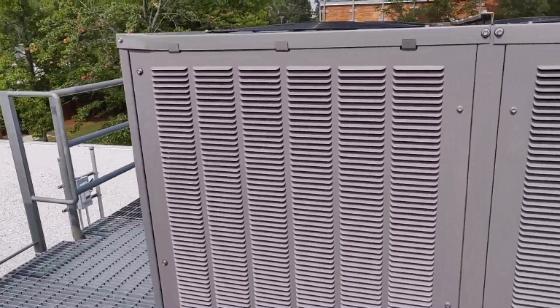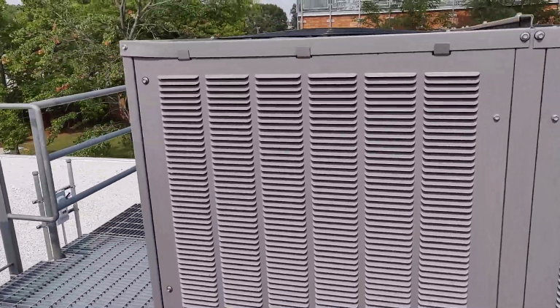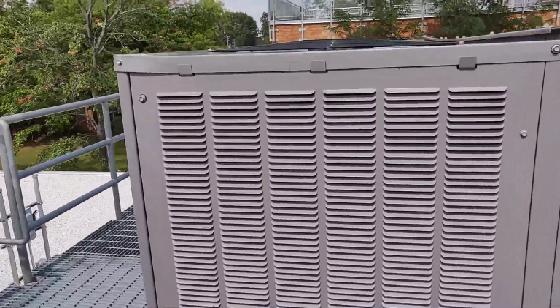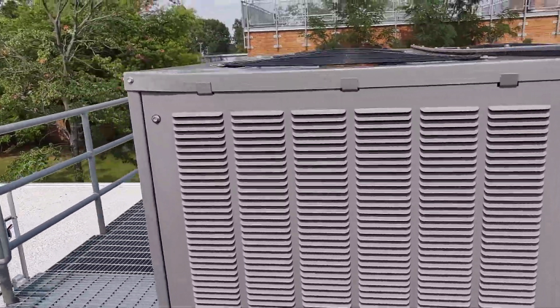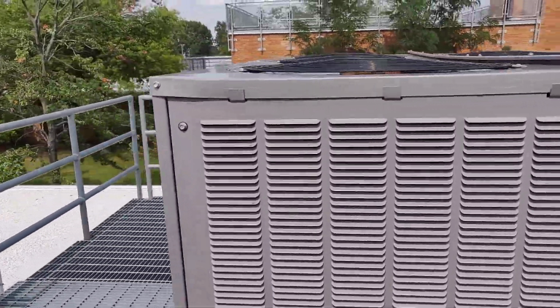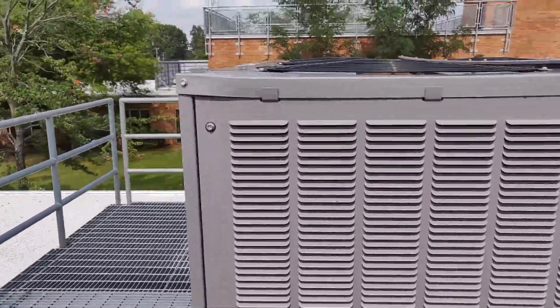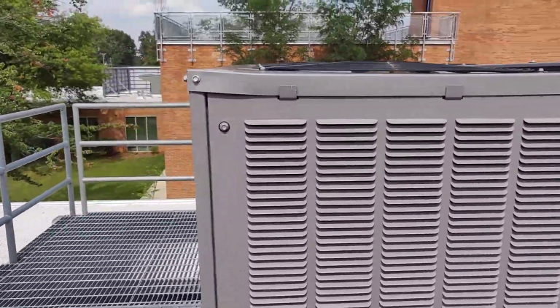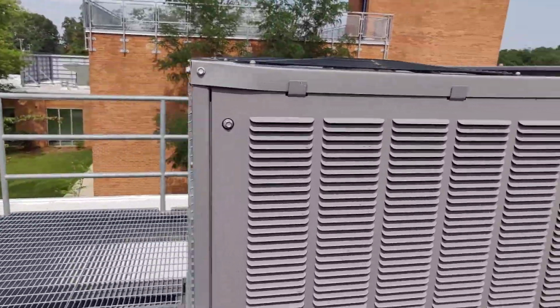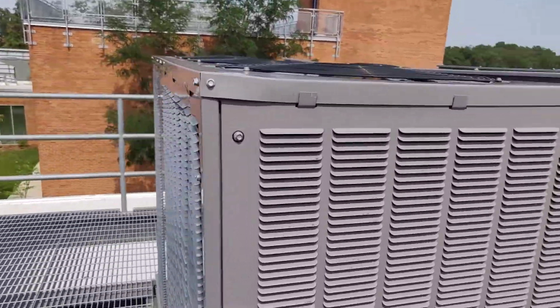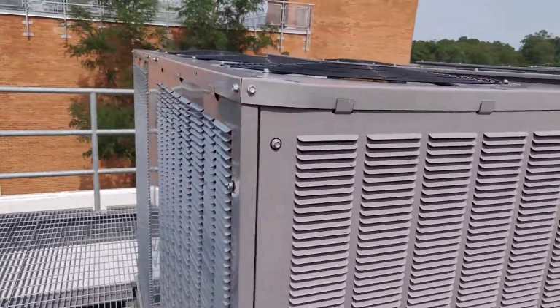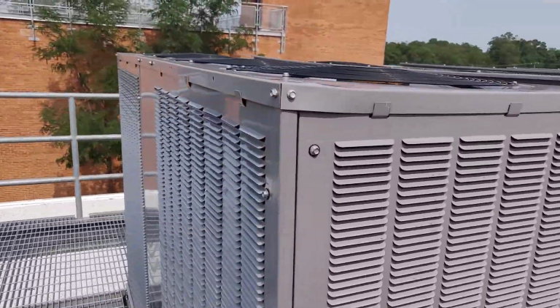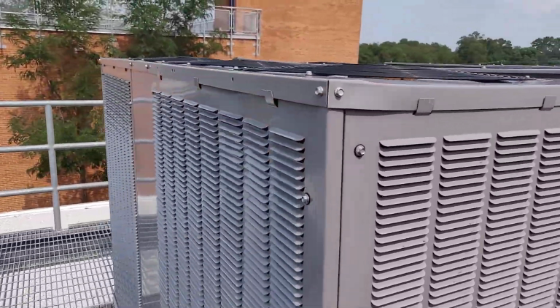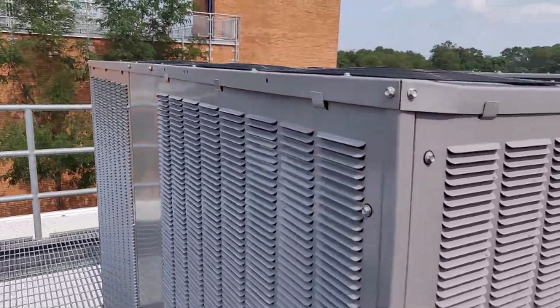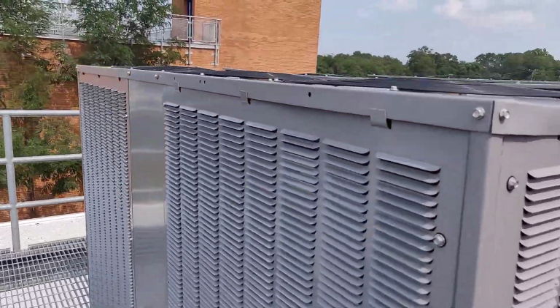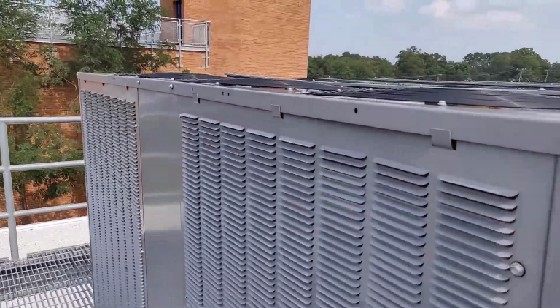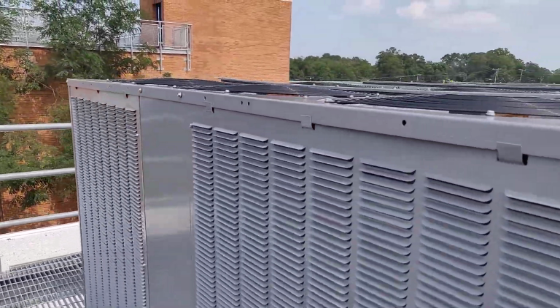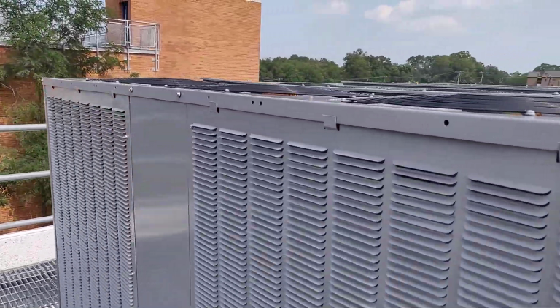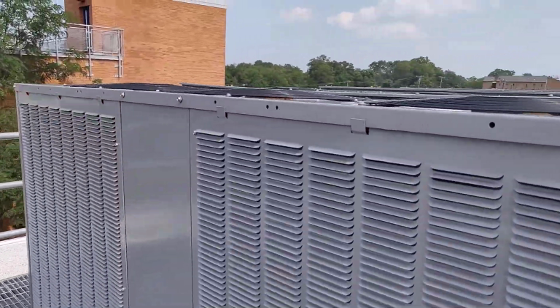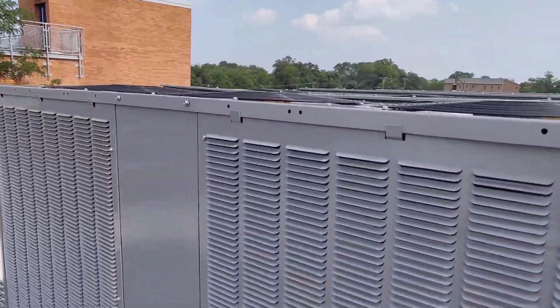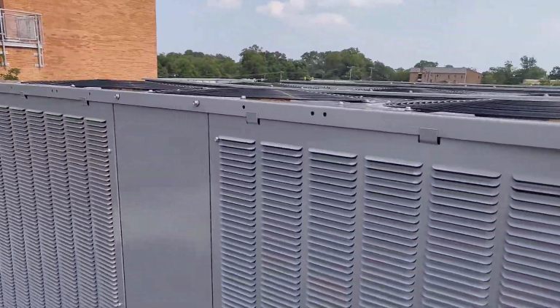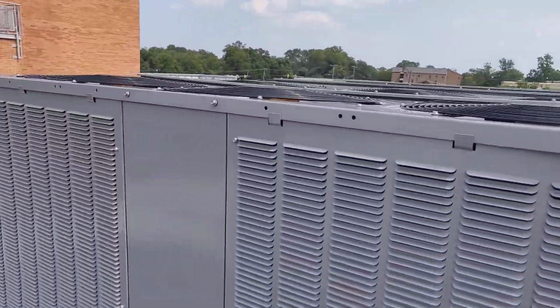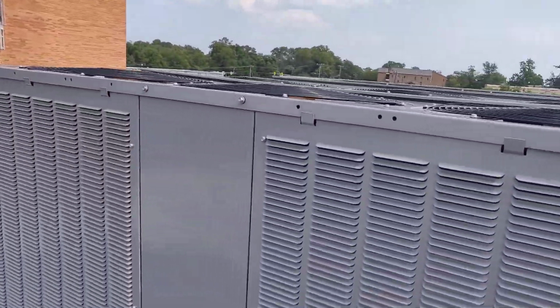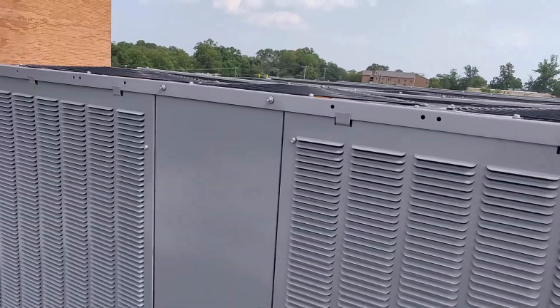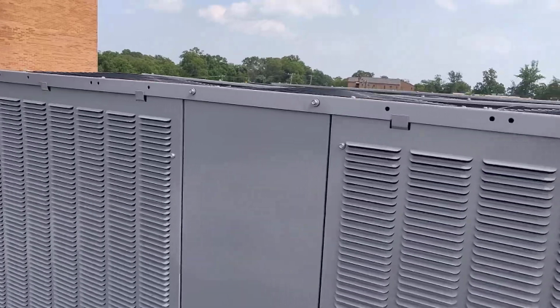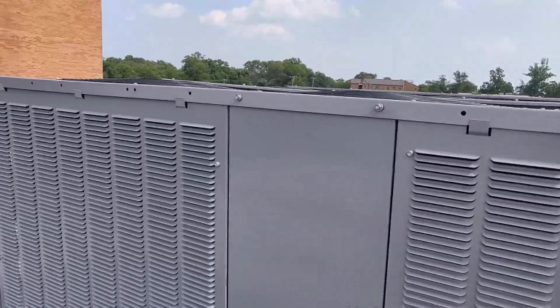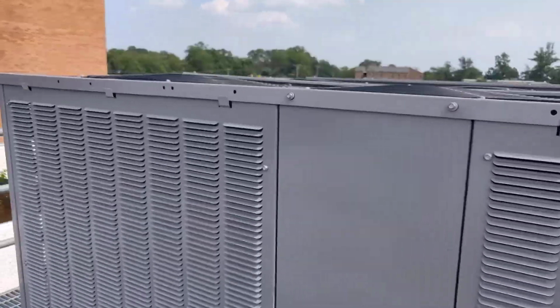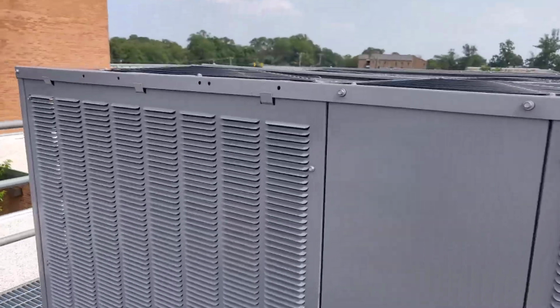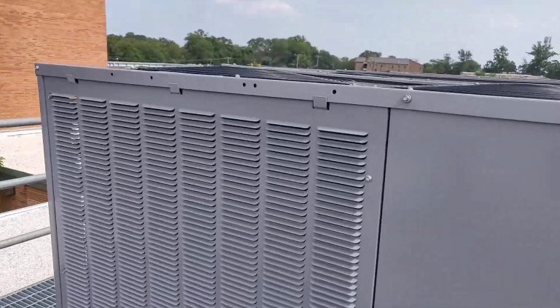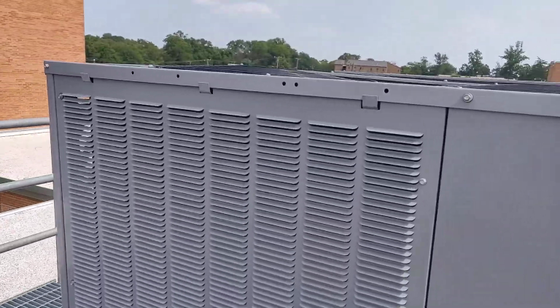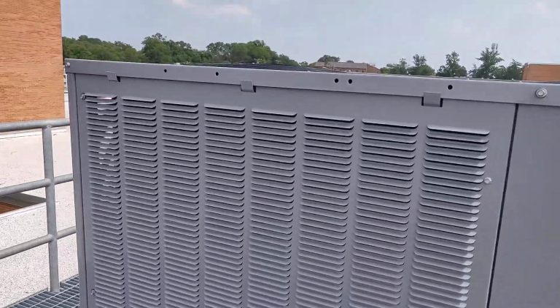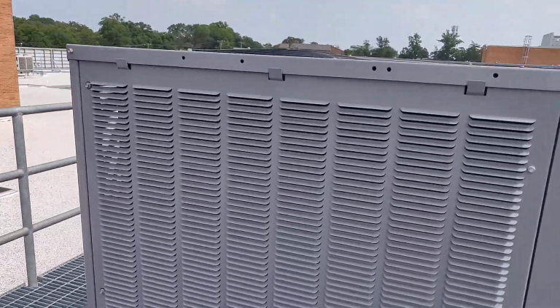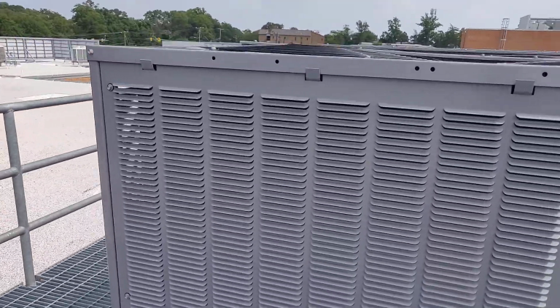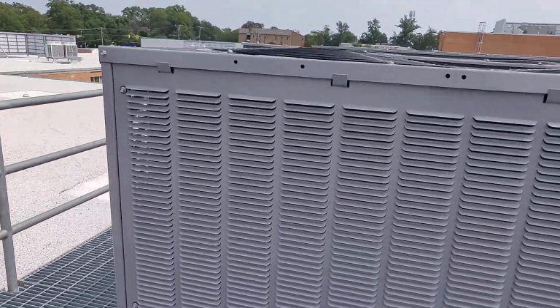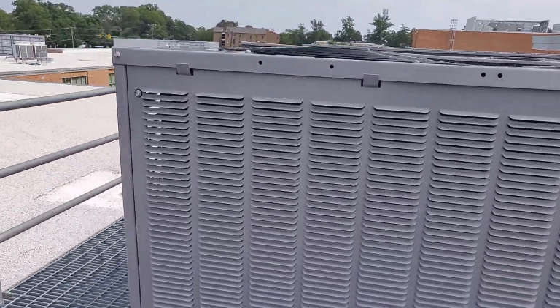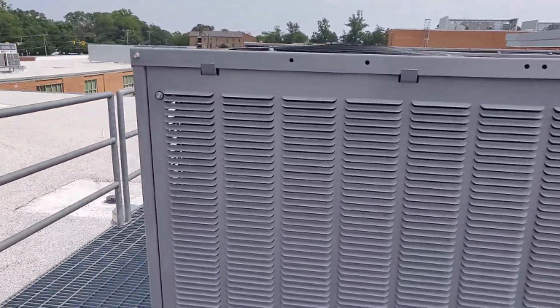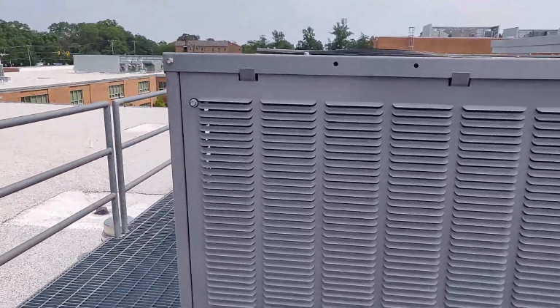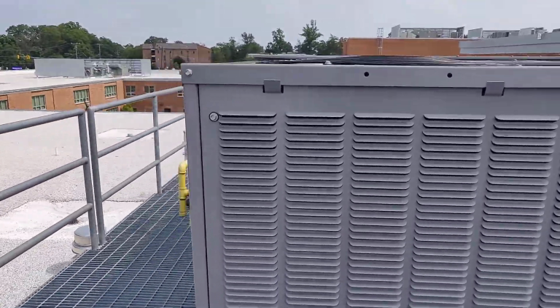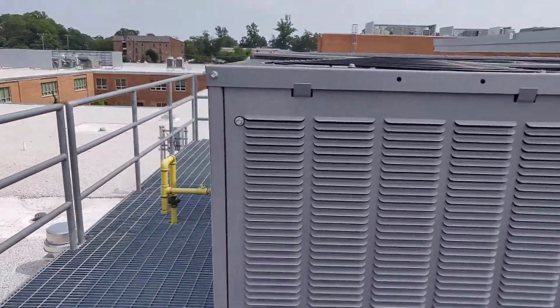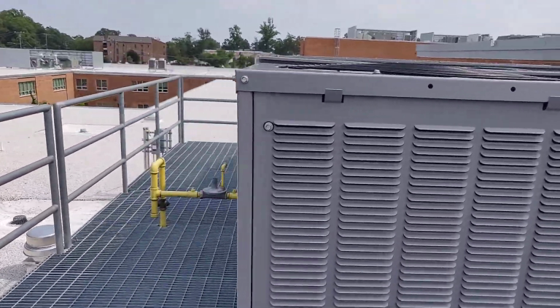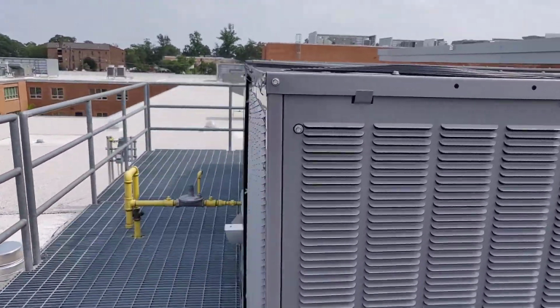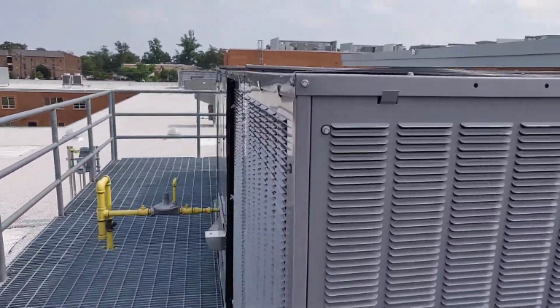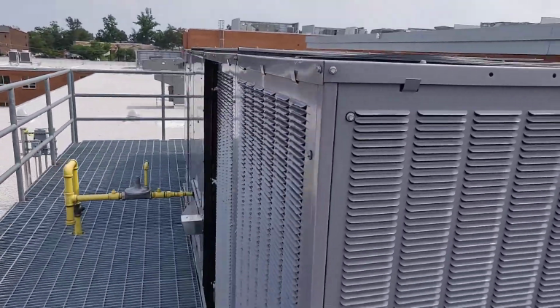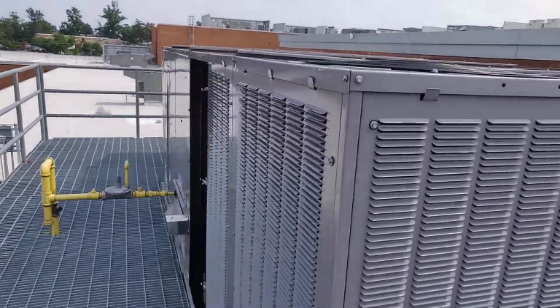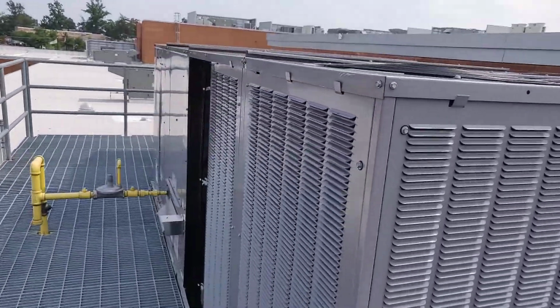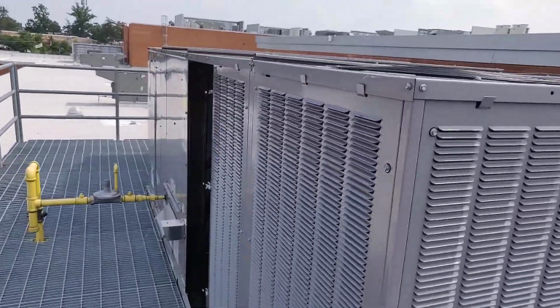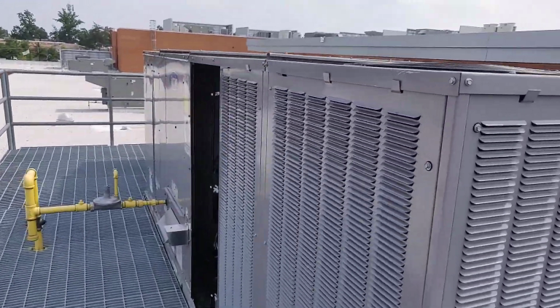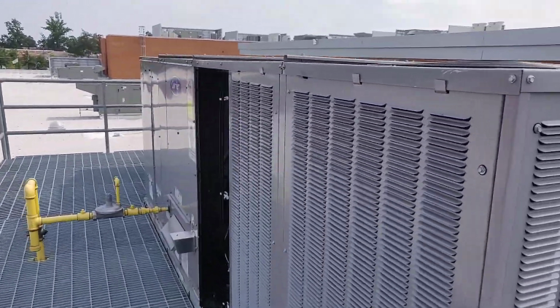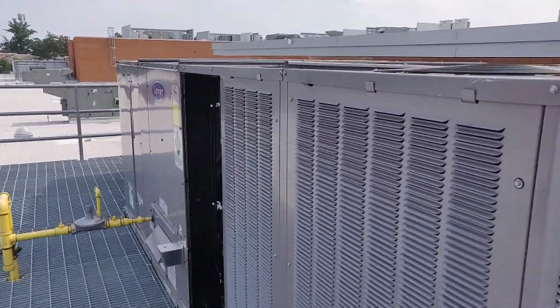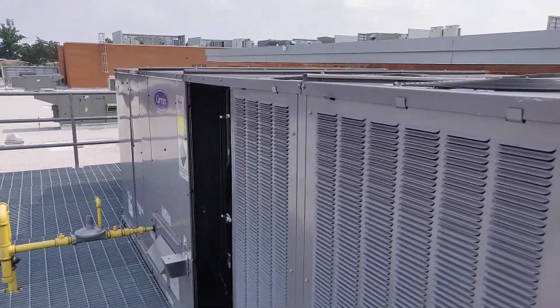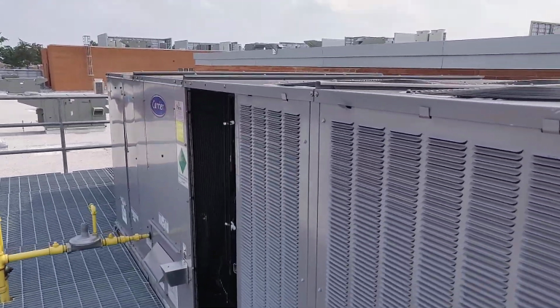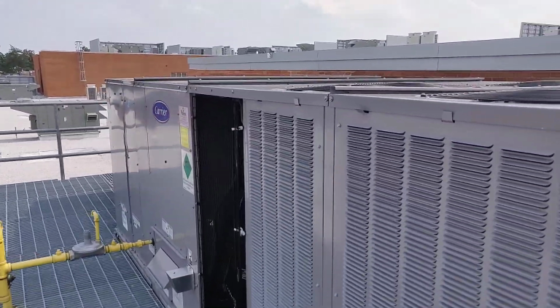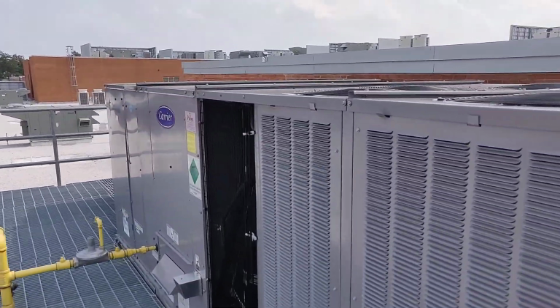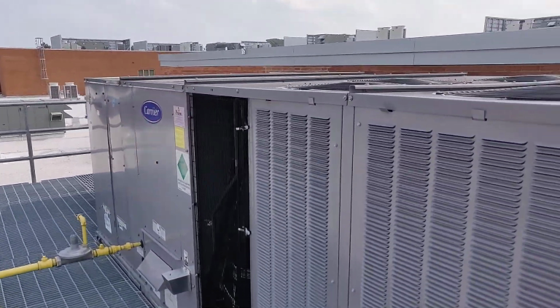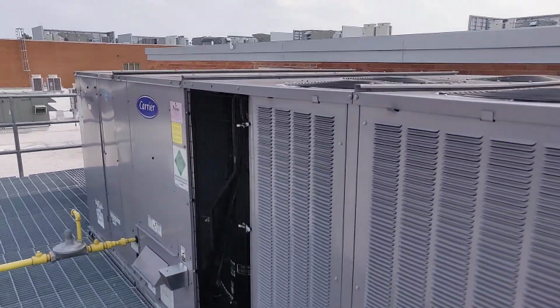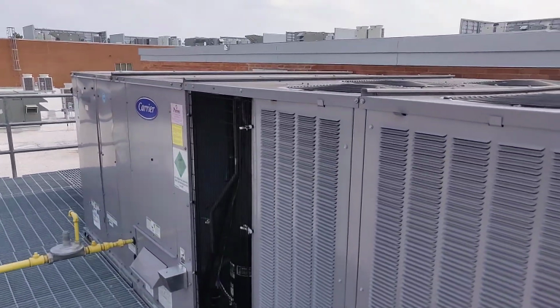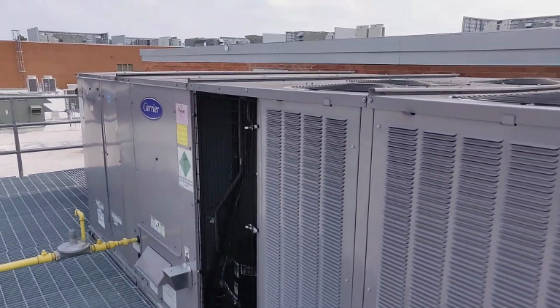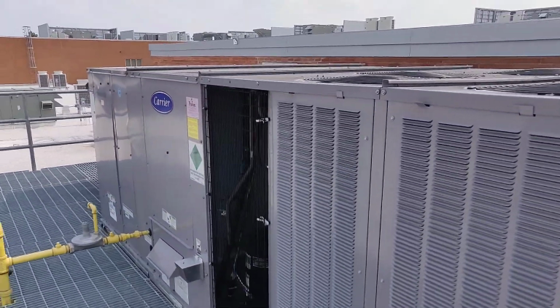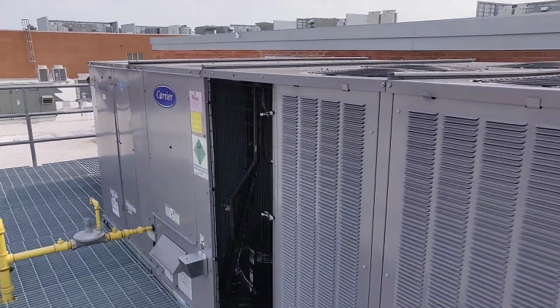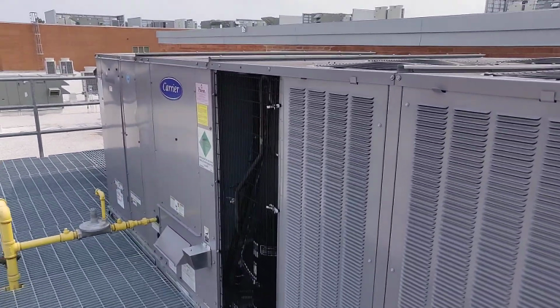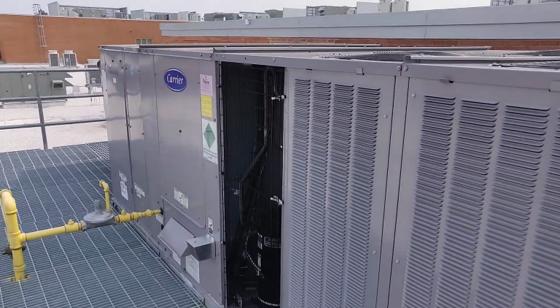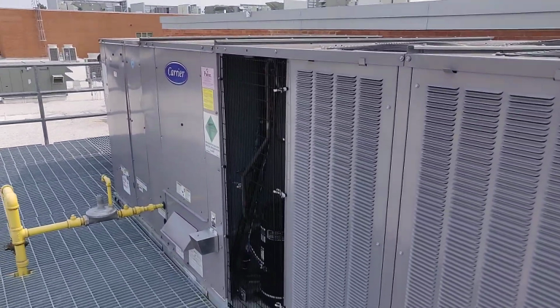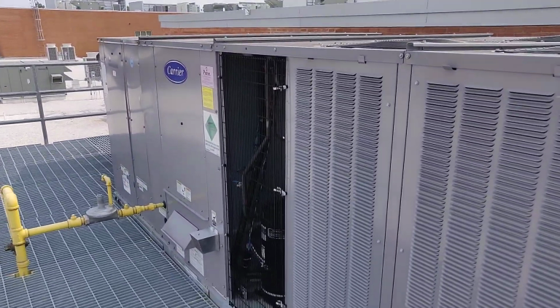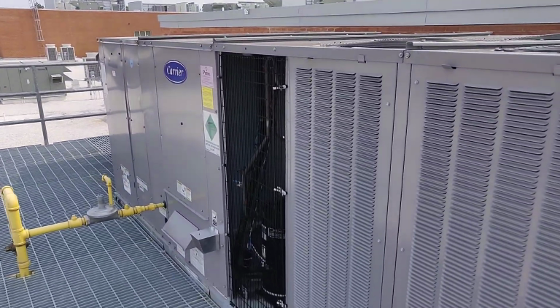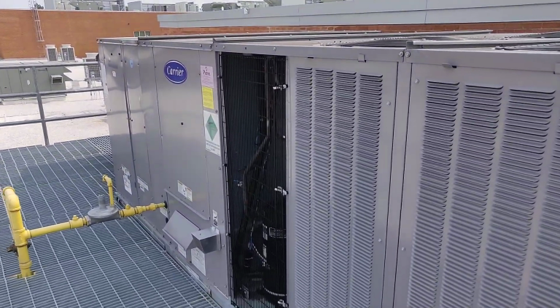Yeah, nice unit. Pretty new — only installed a couple years ago. Gets the job done.